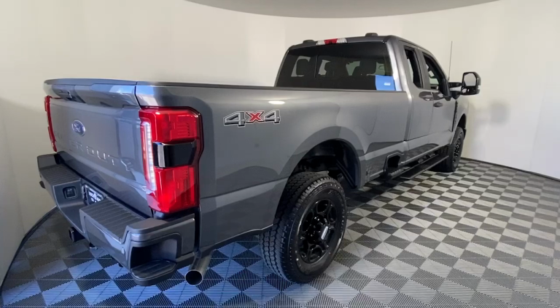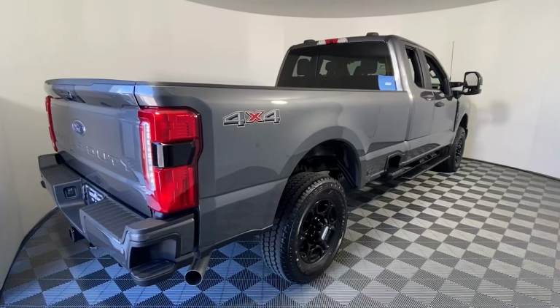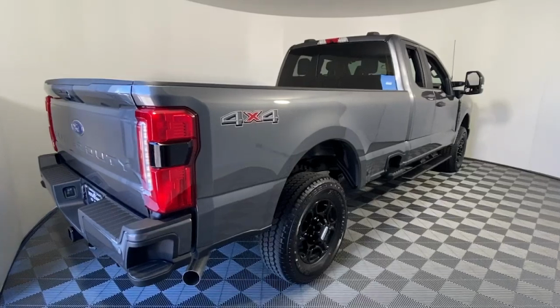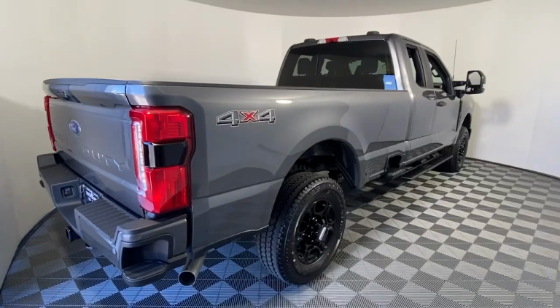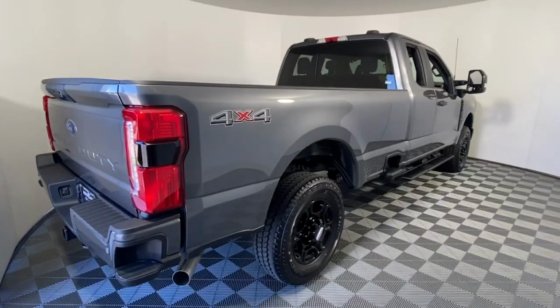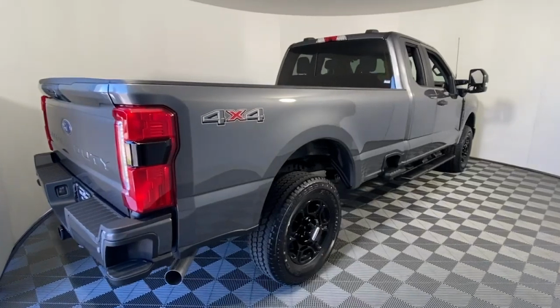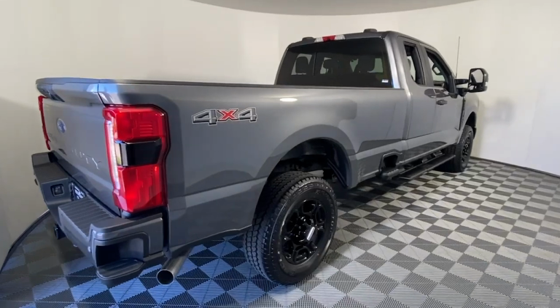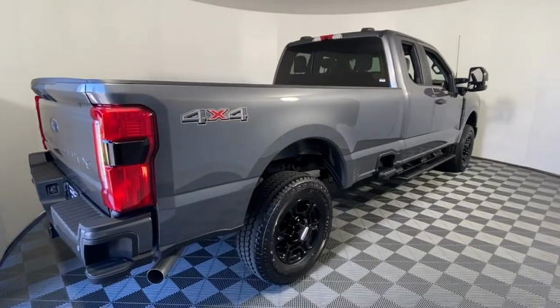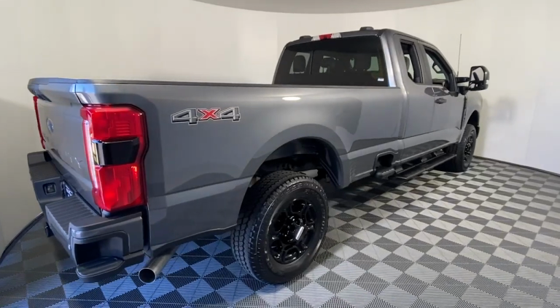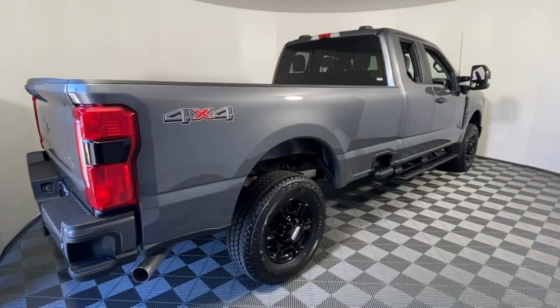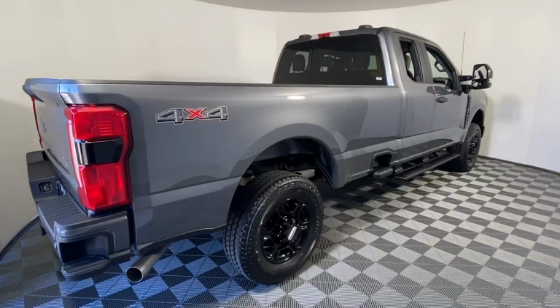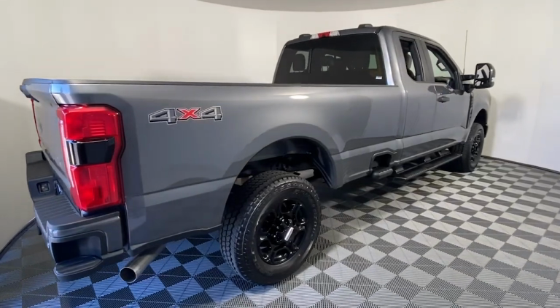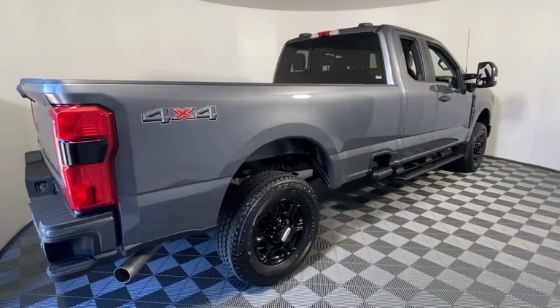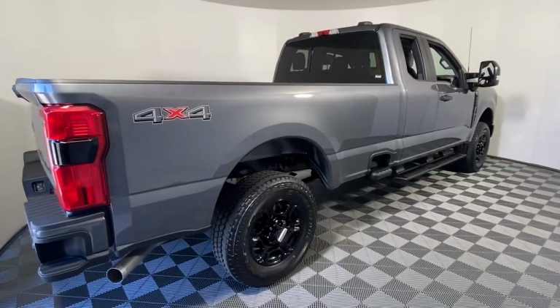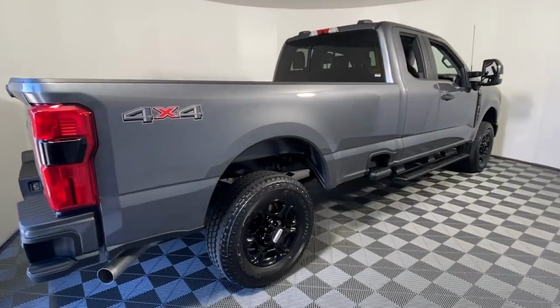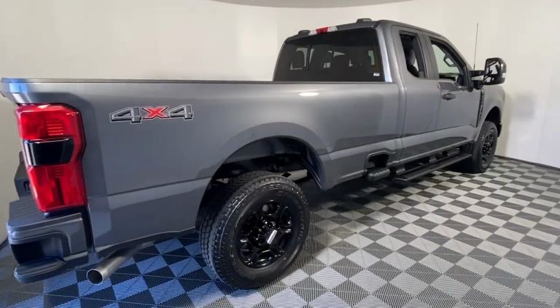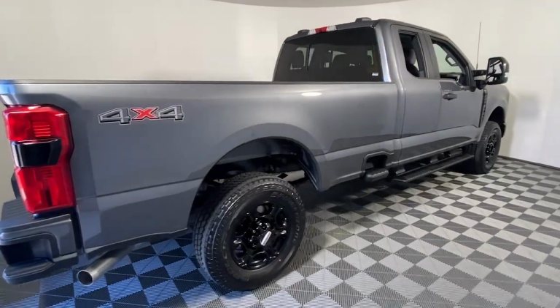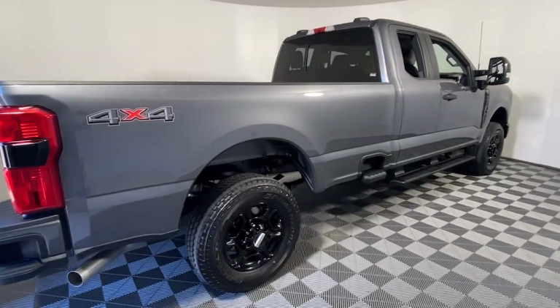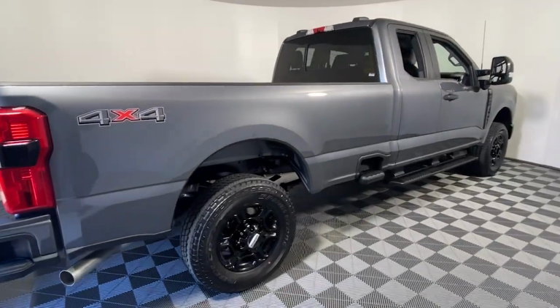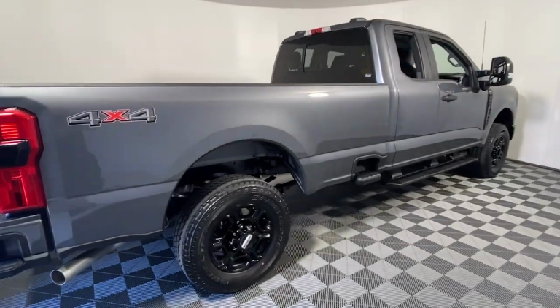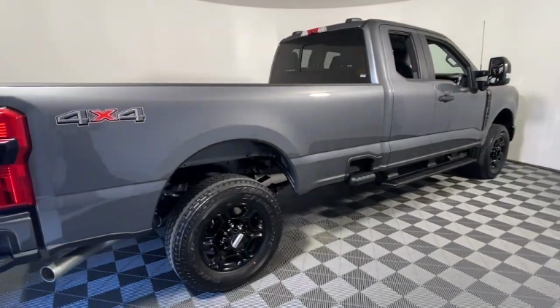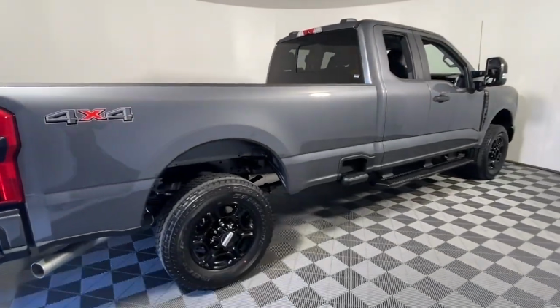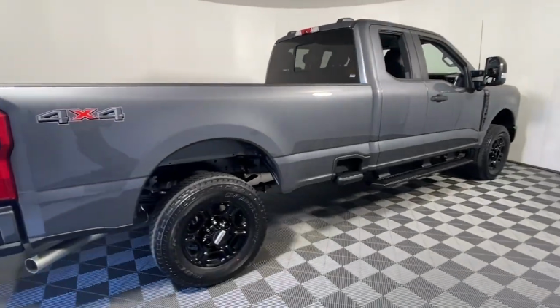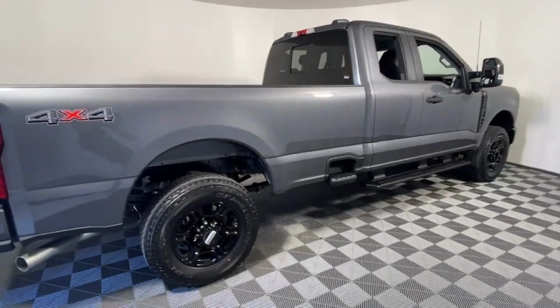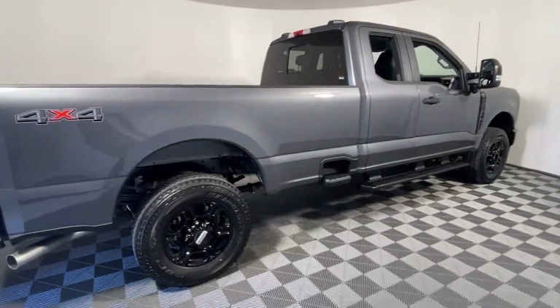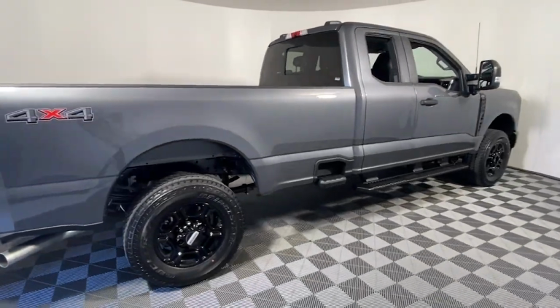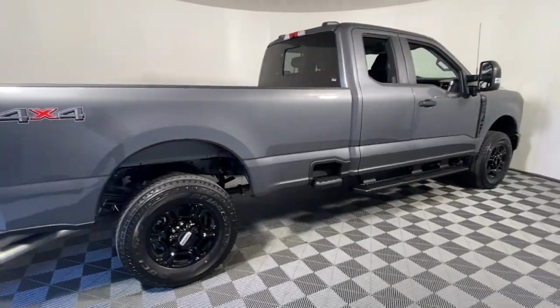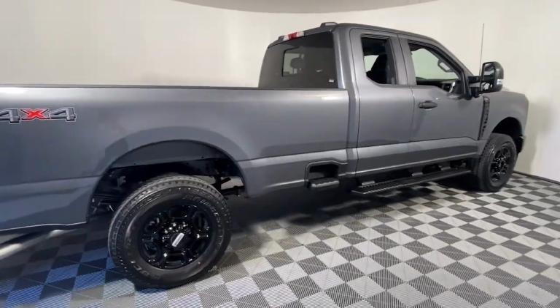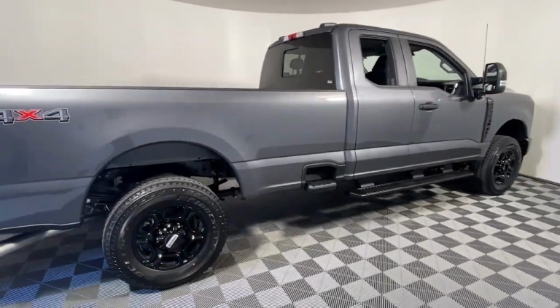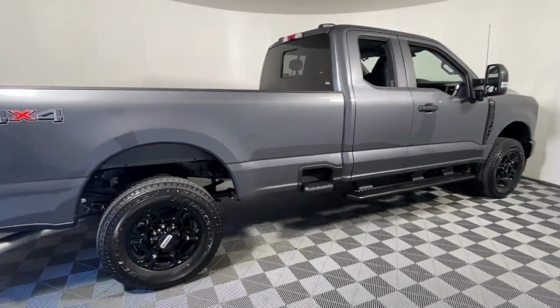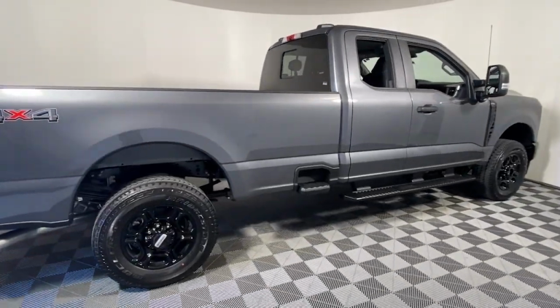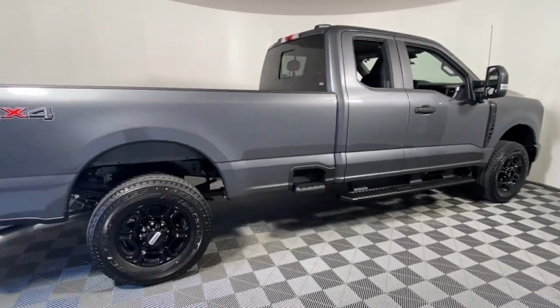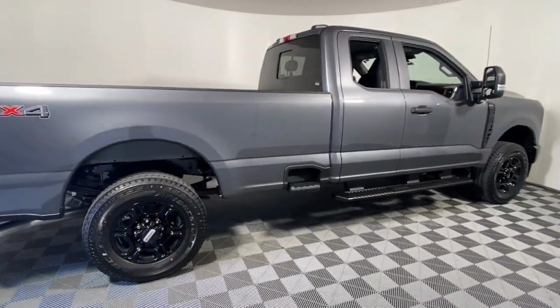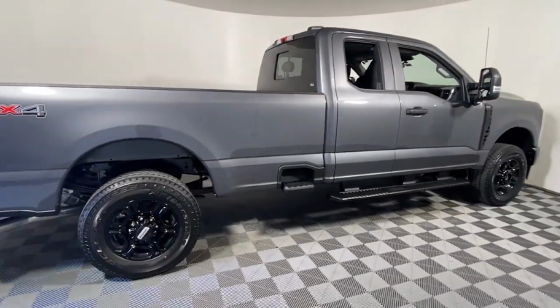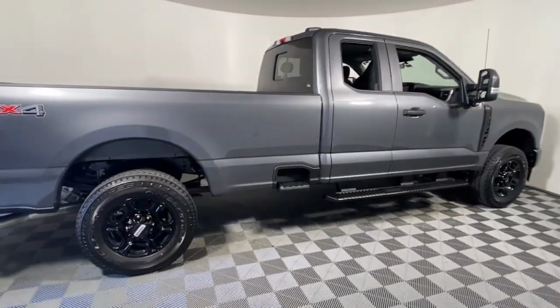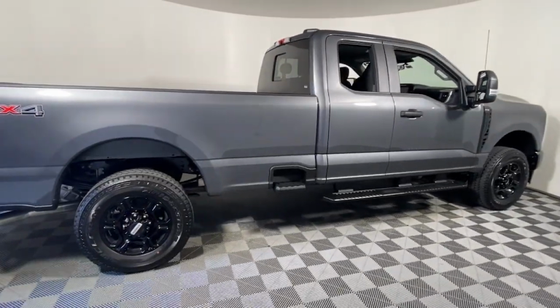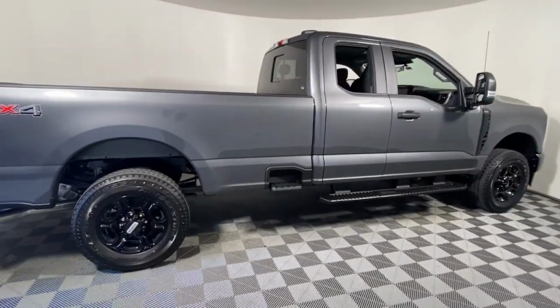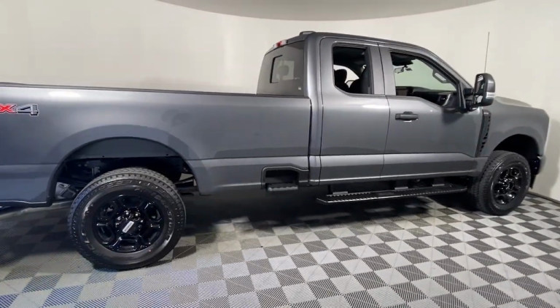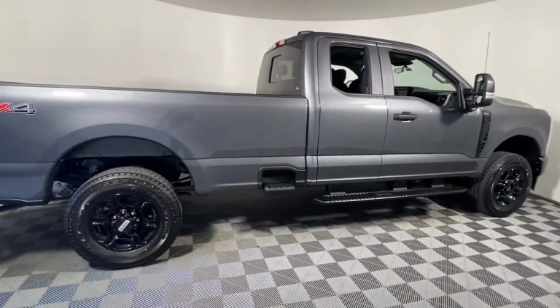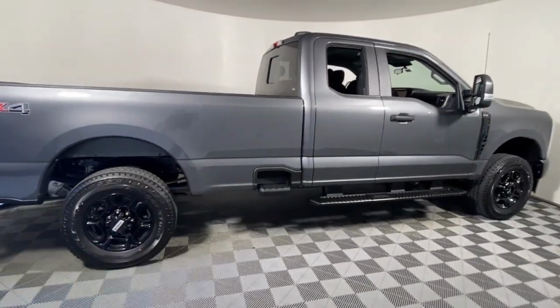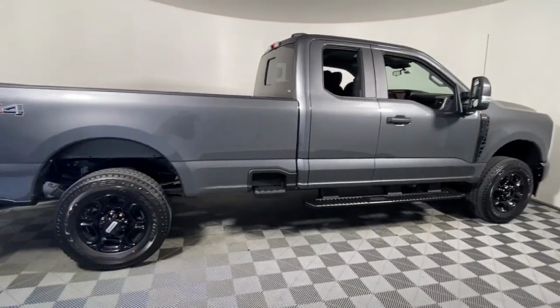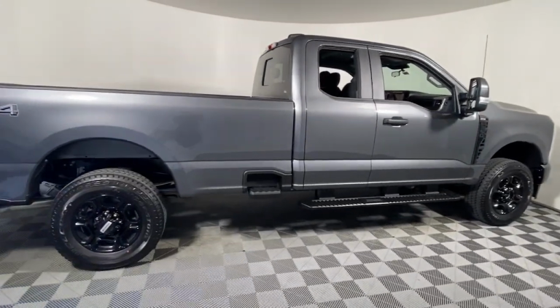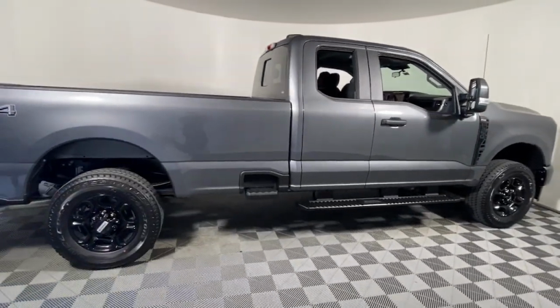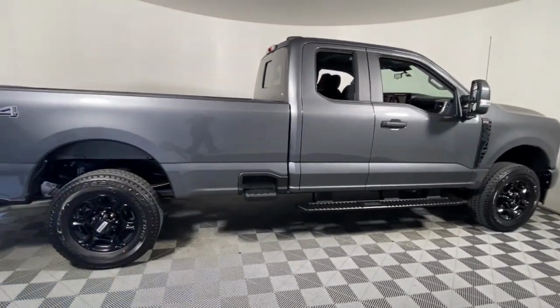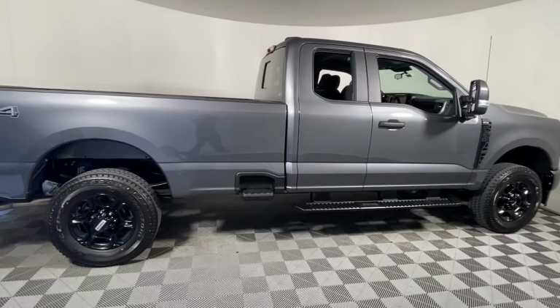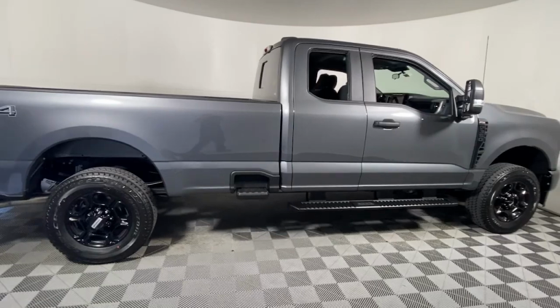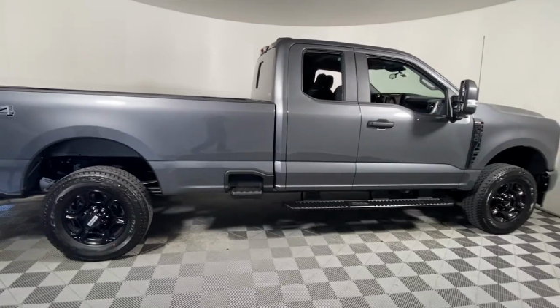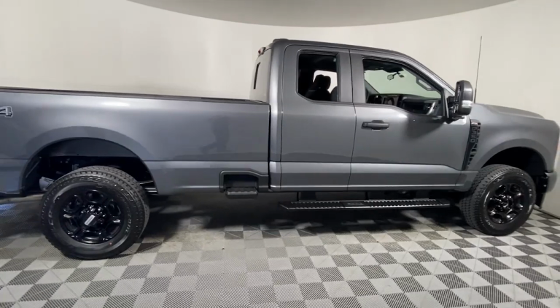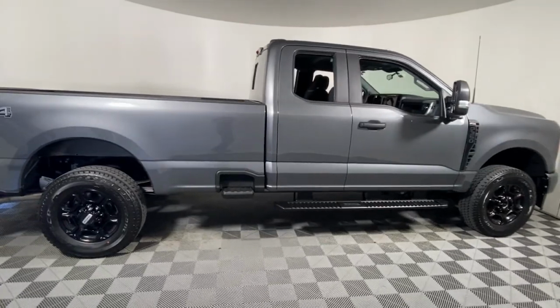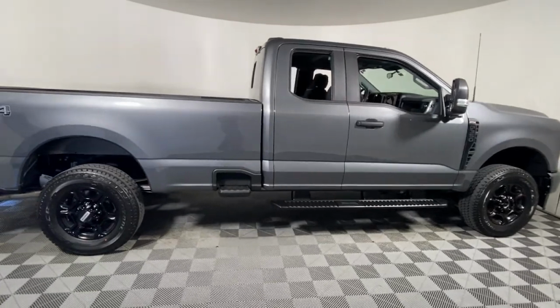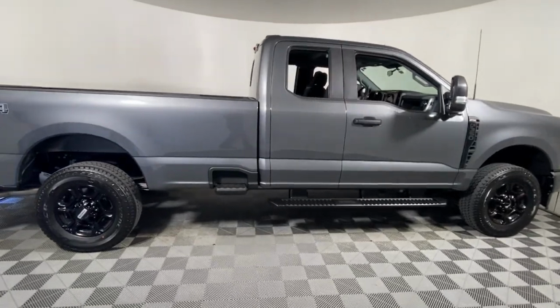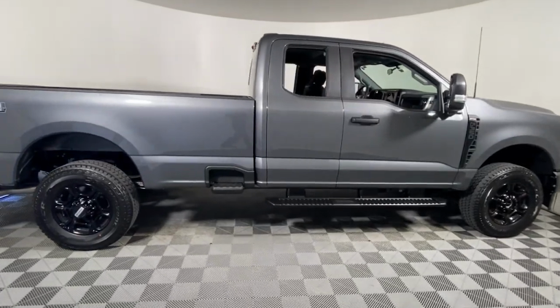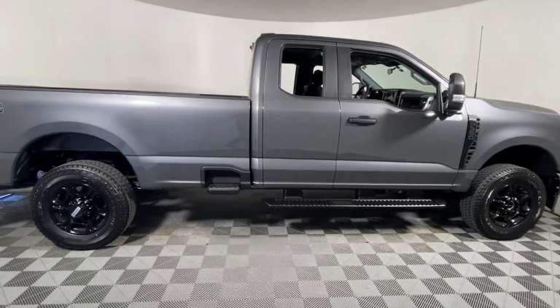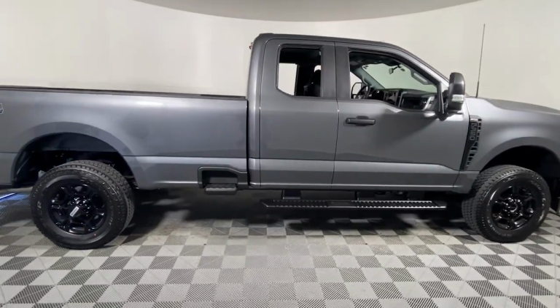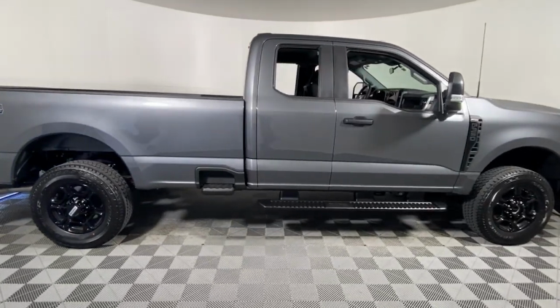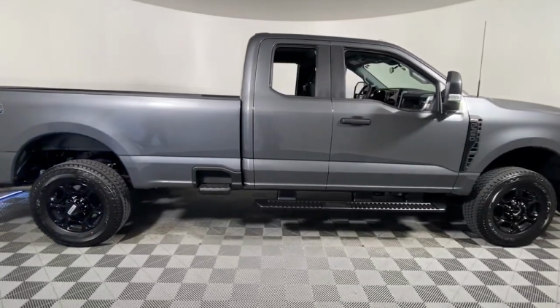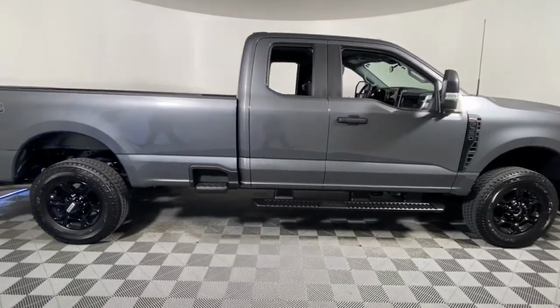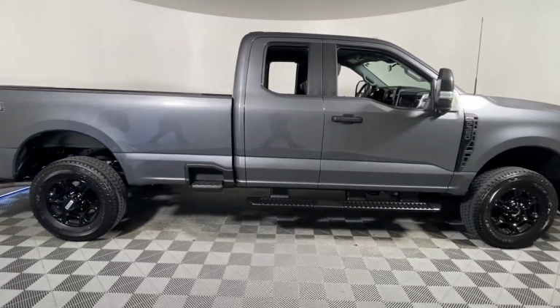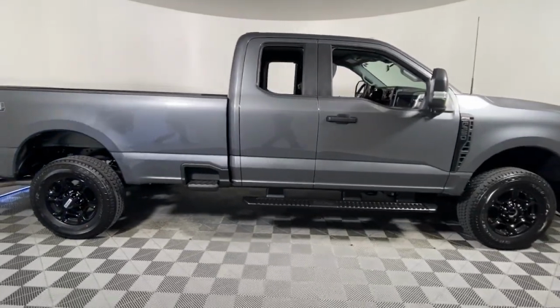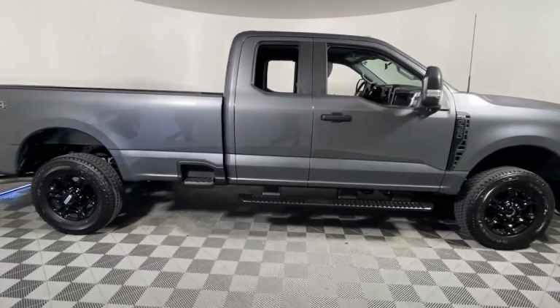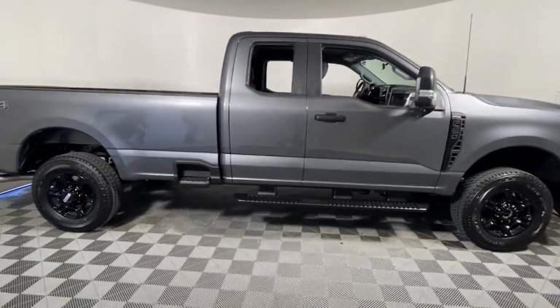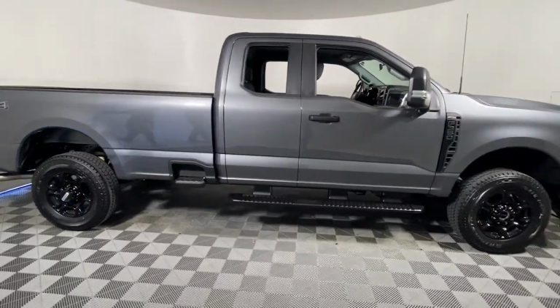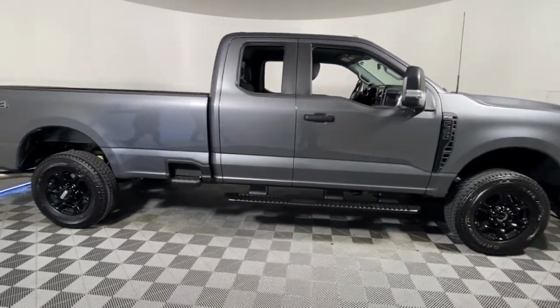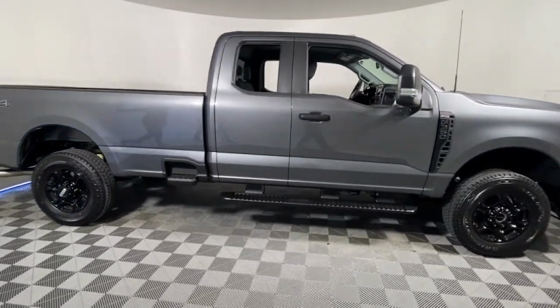Get acquainted with the 2023 Ford Super Duty. Get the full-size pickup you can count on.